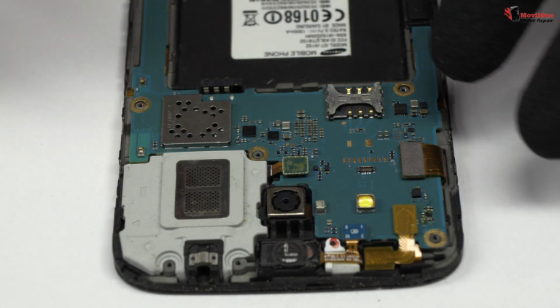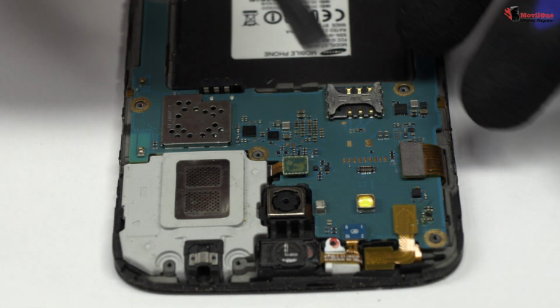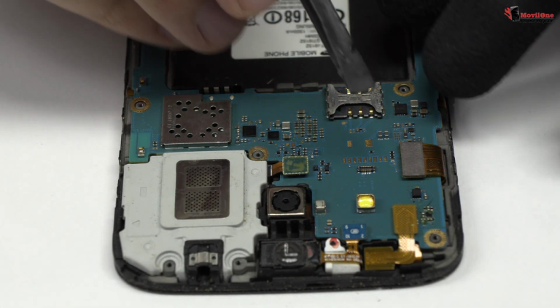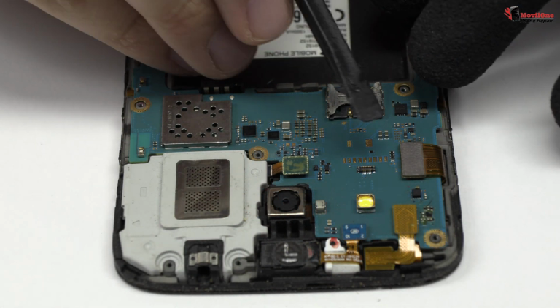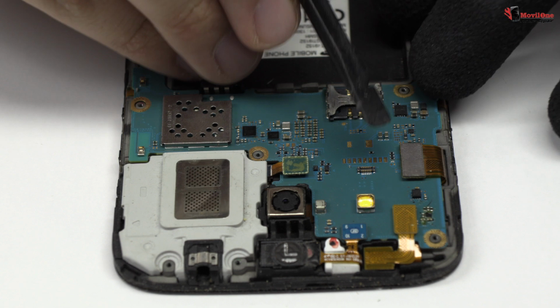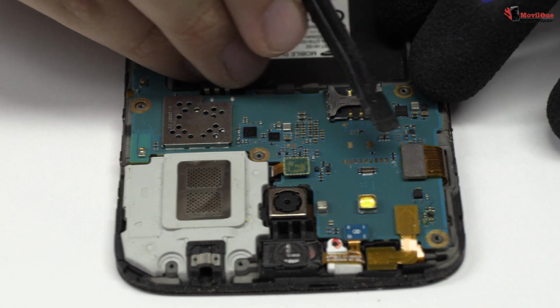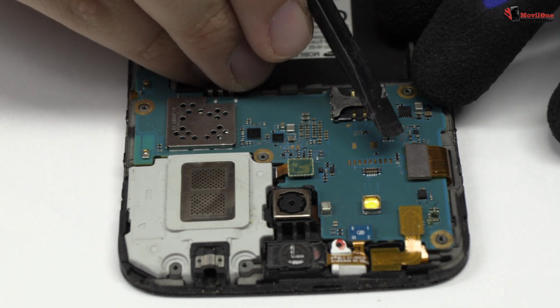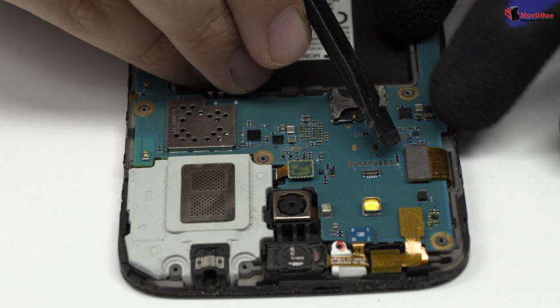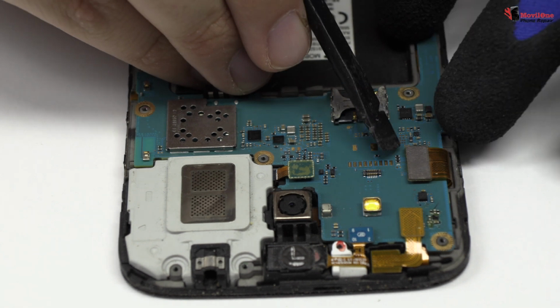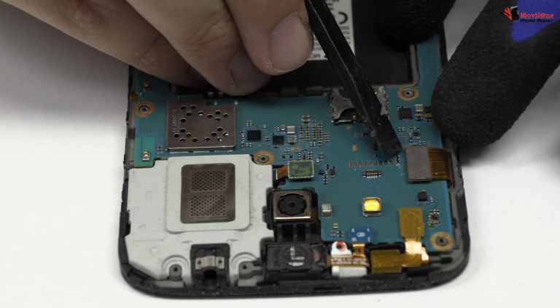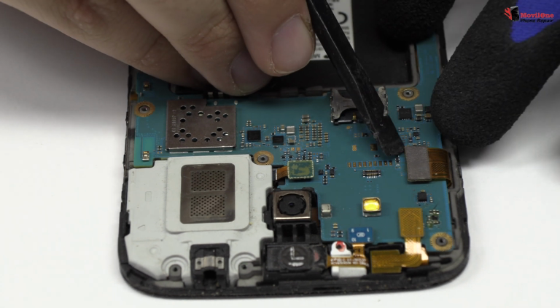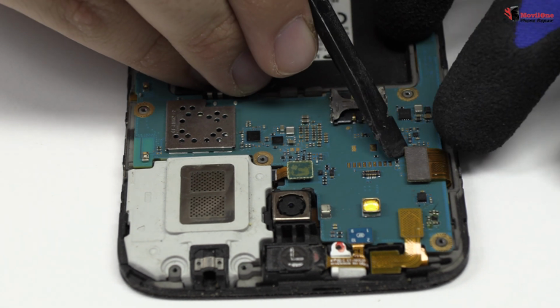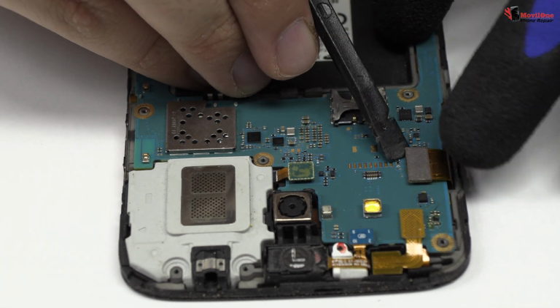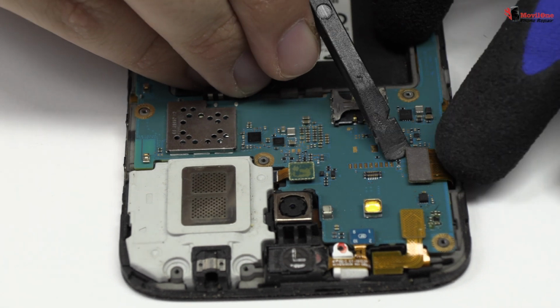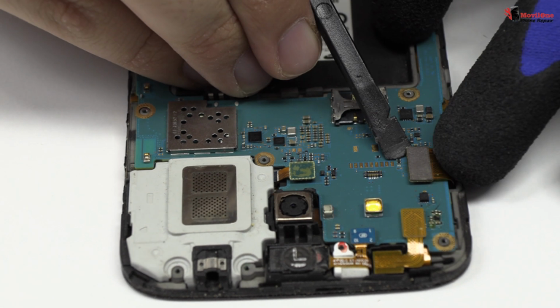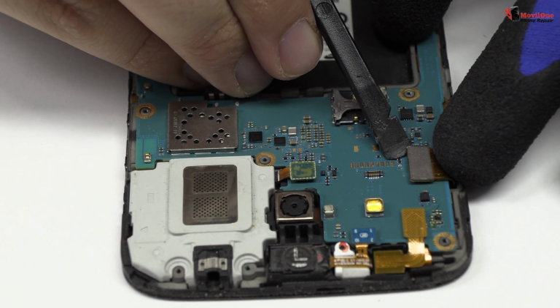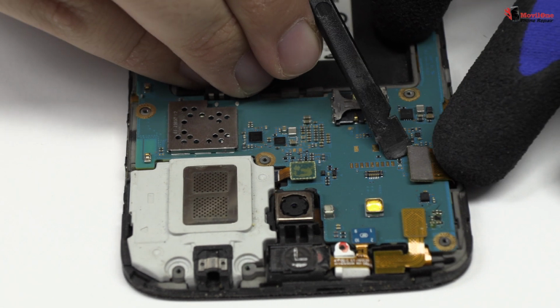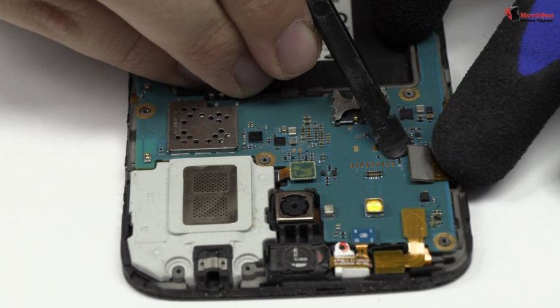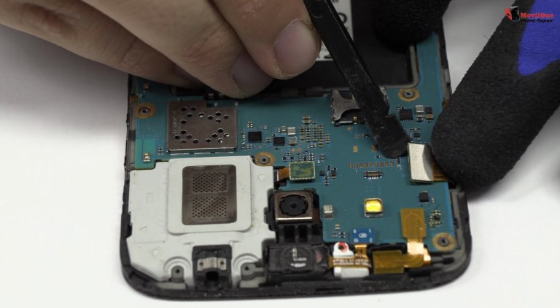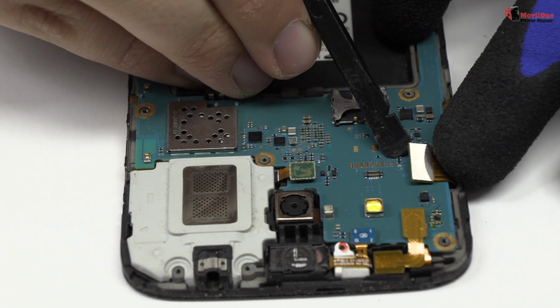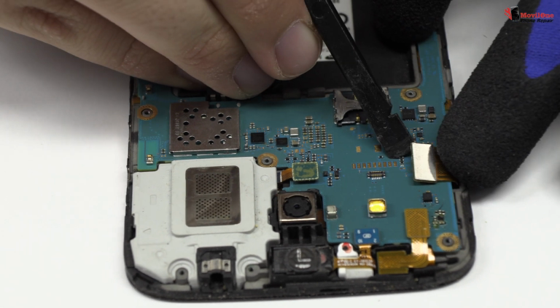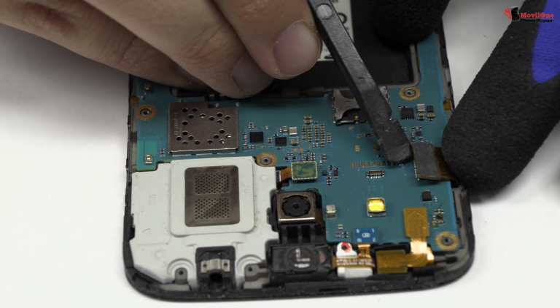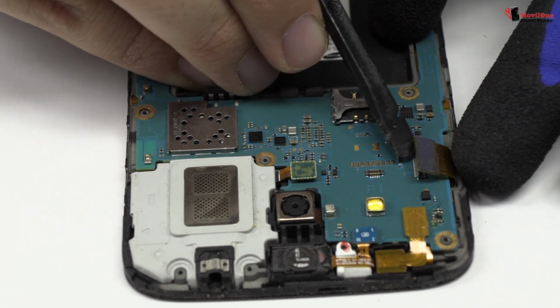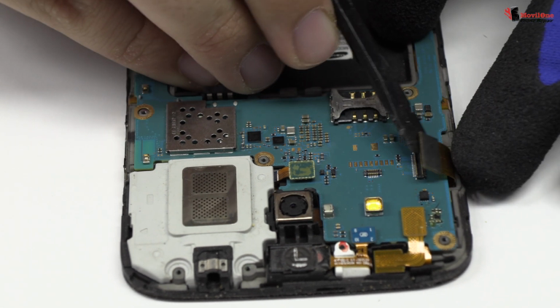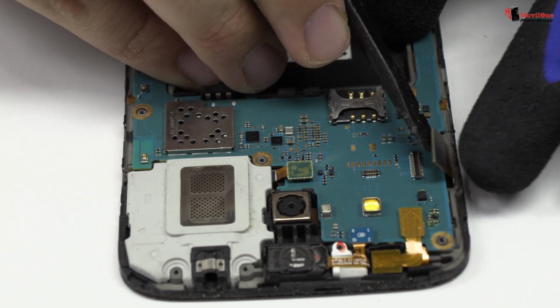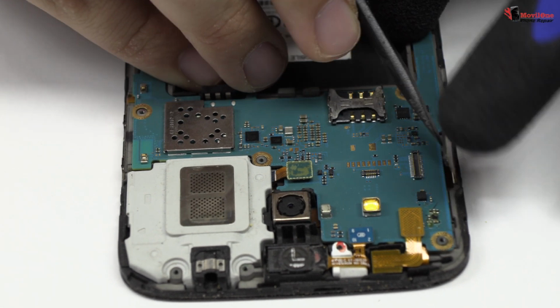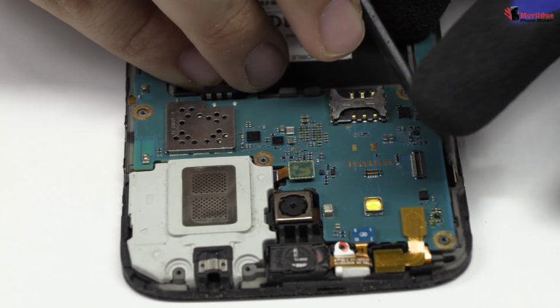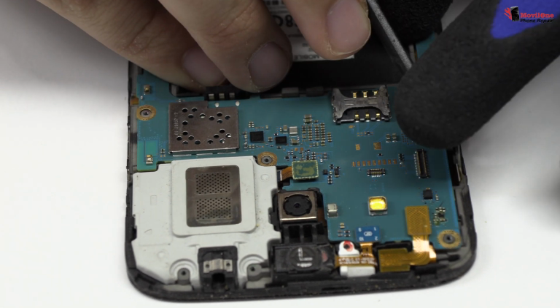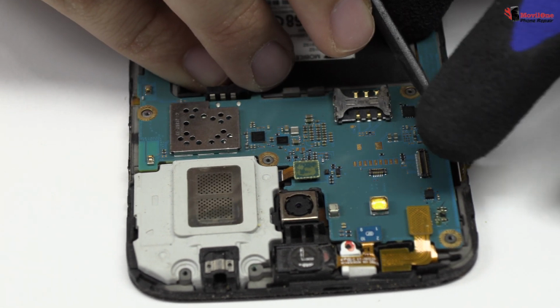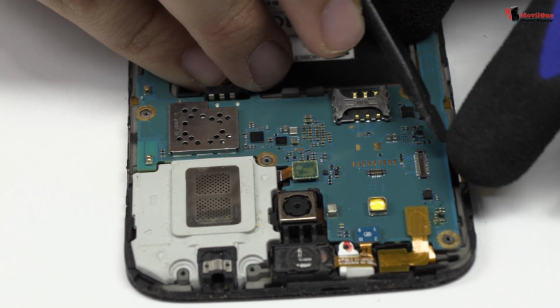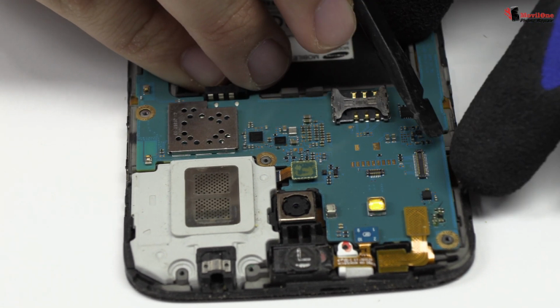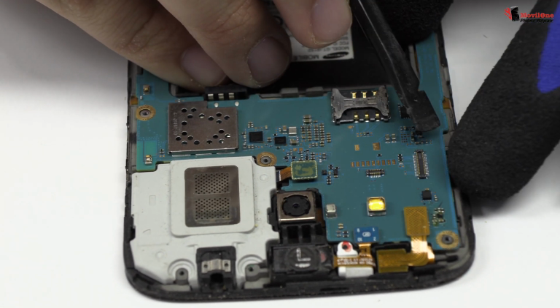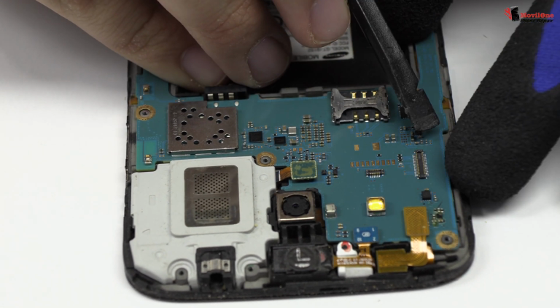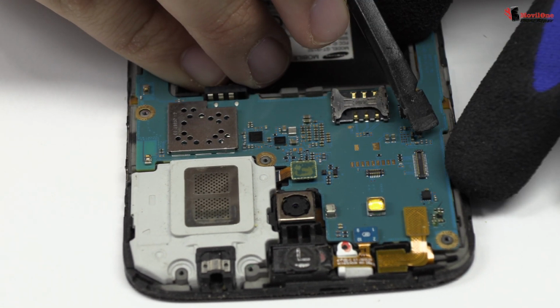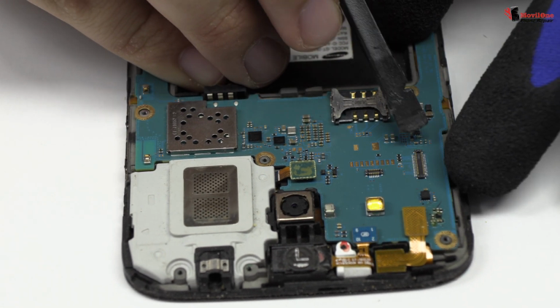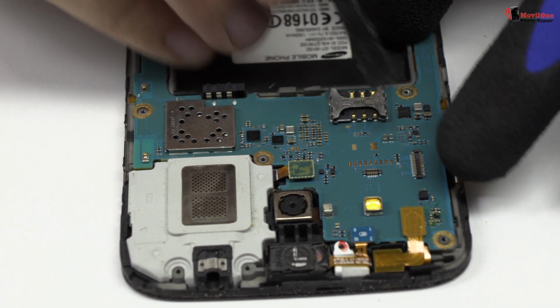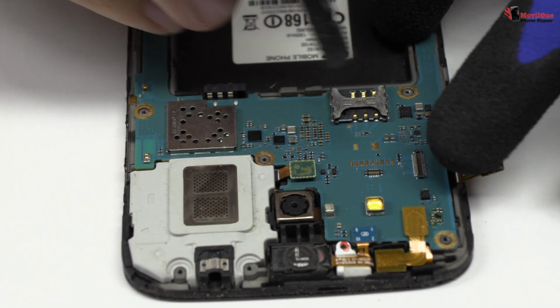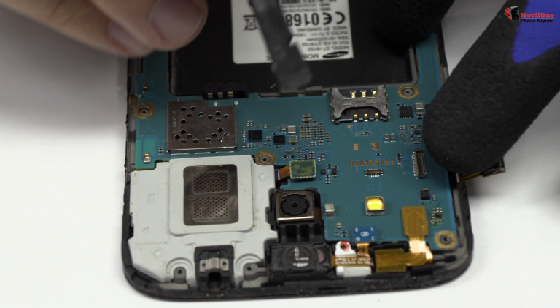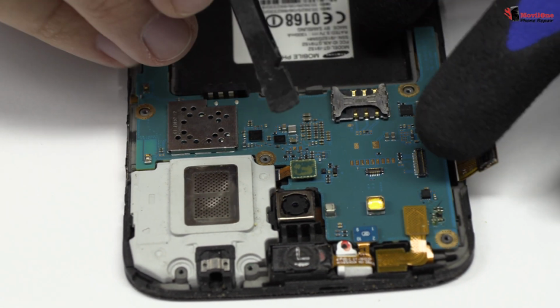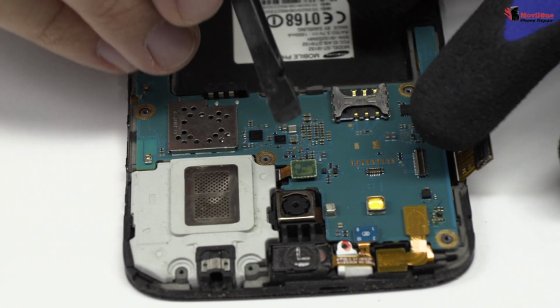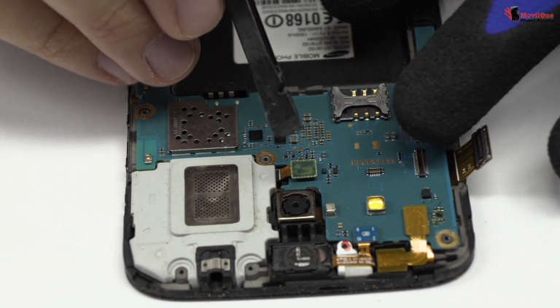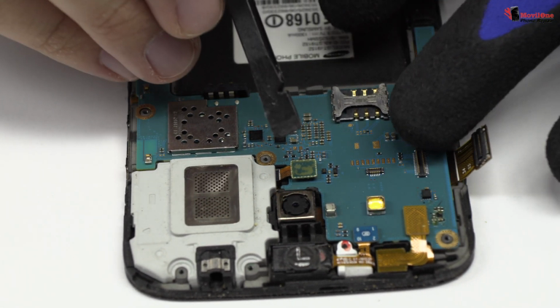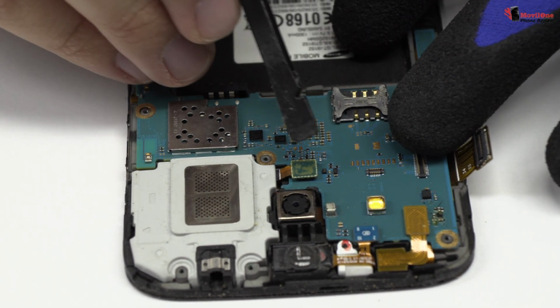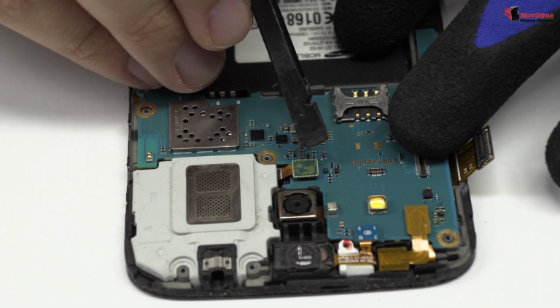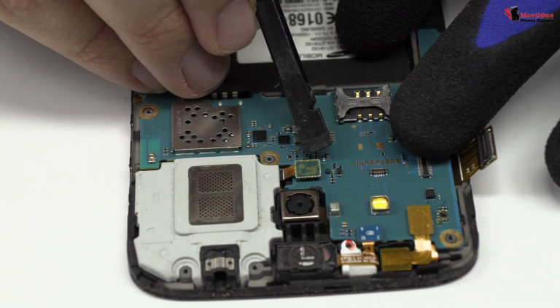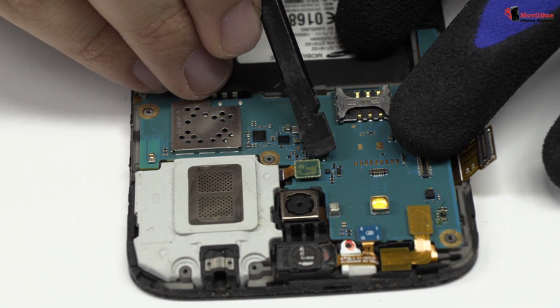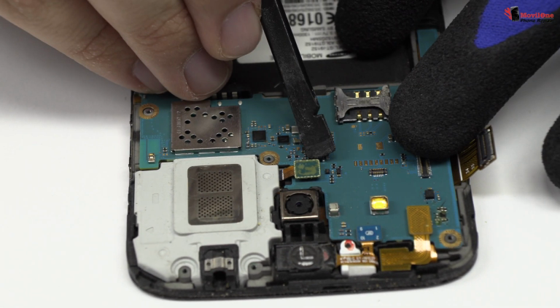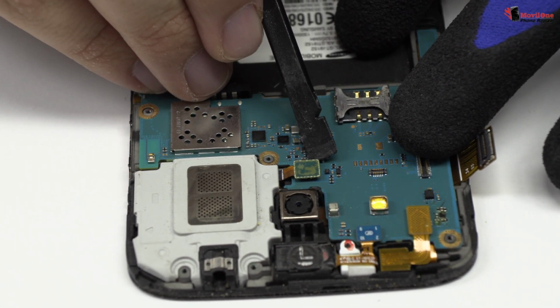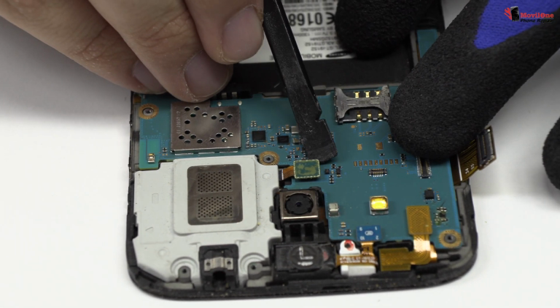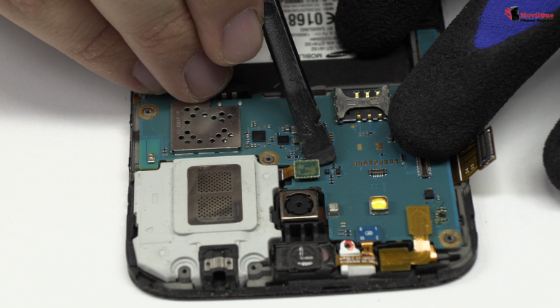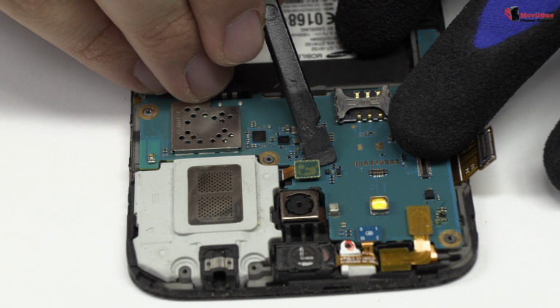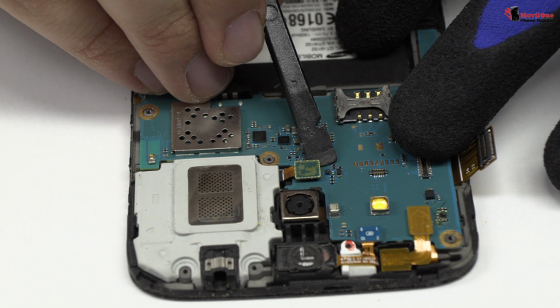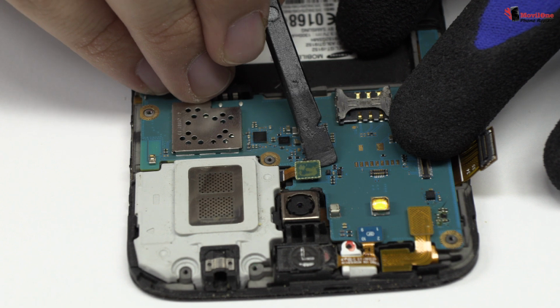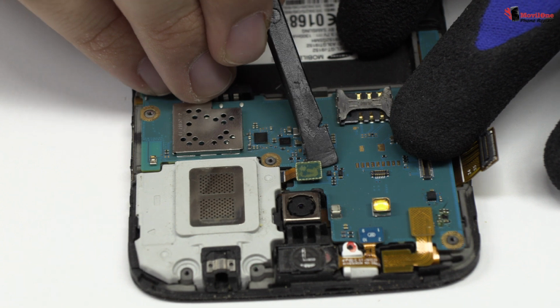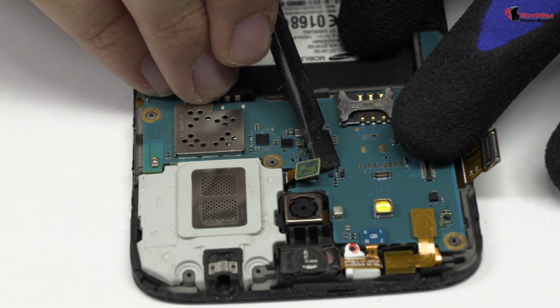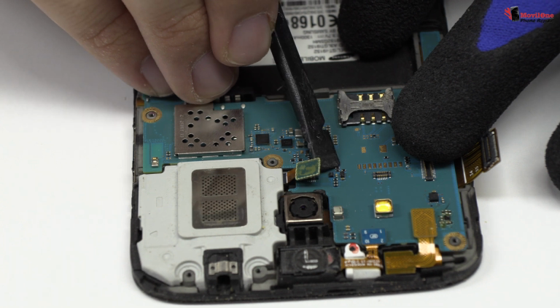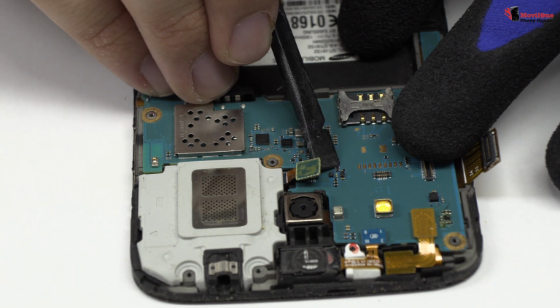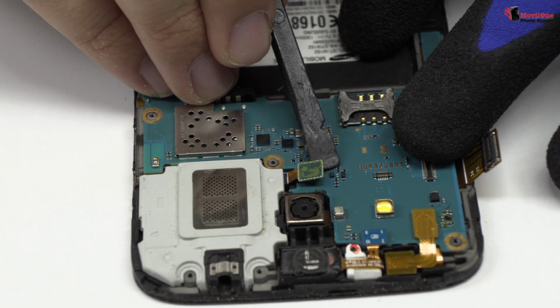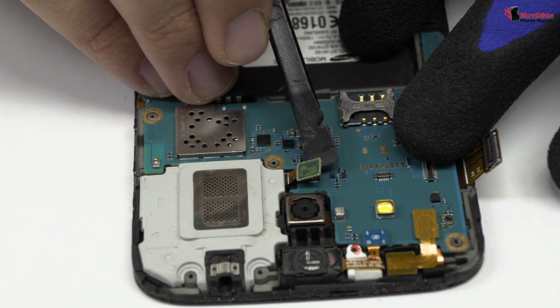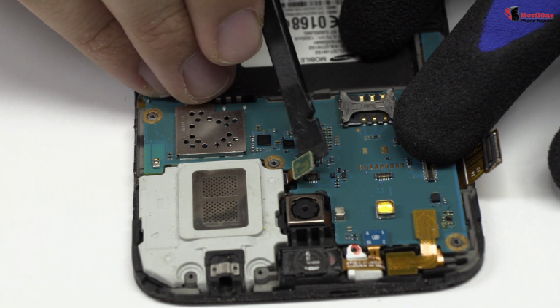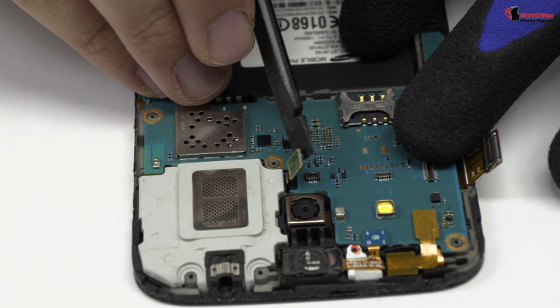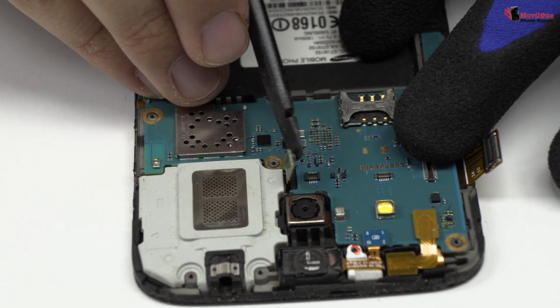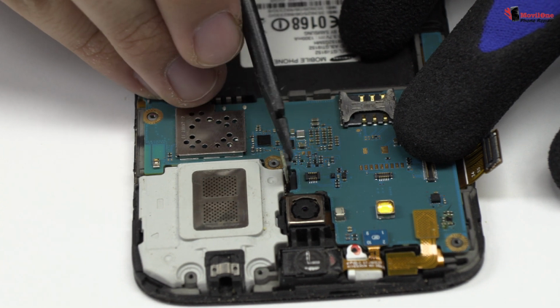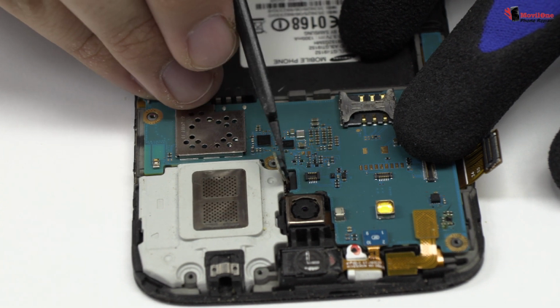Now we remove the screen connector. Here we have the loudspeaker.